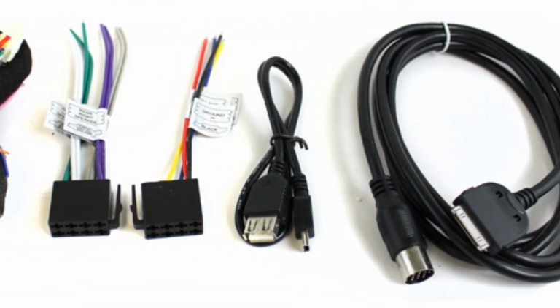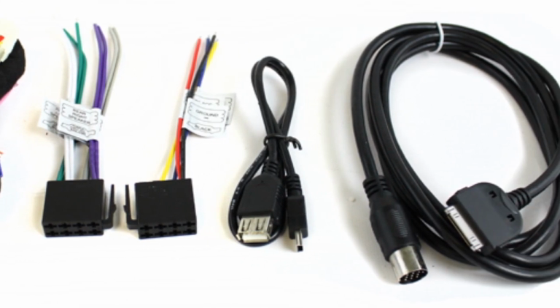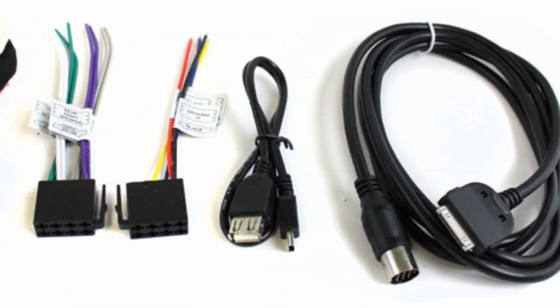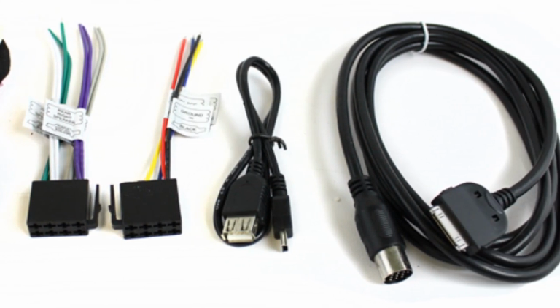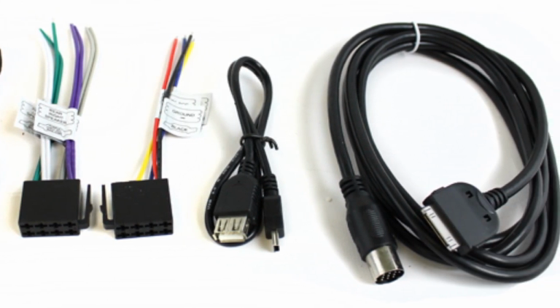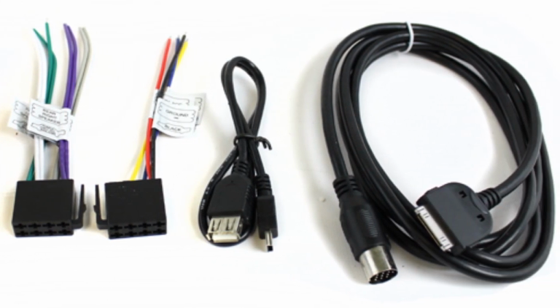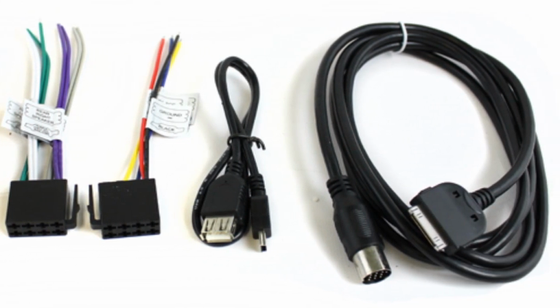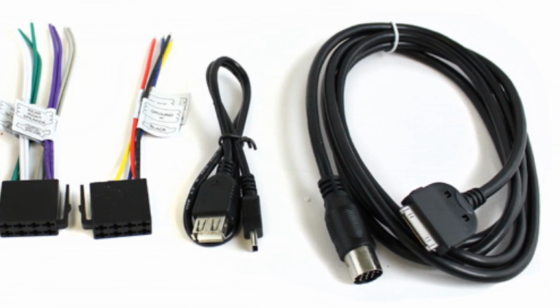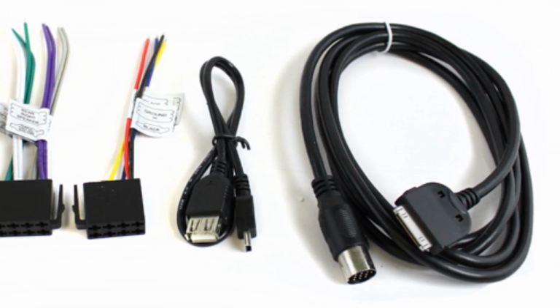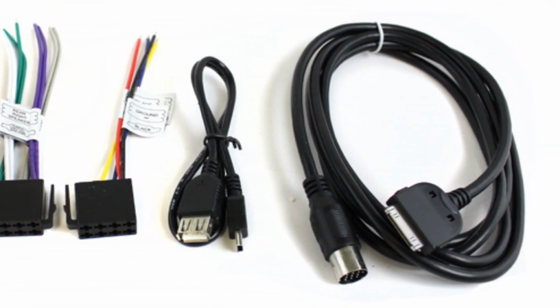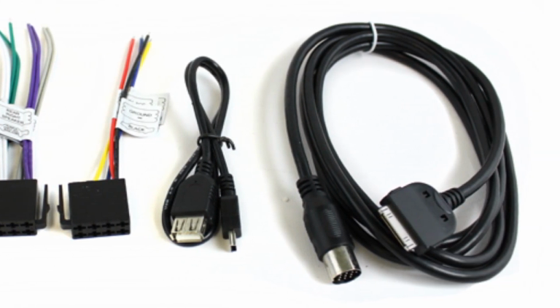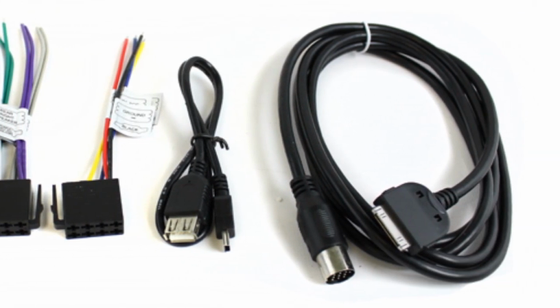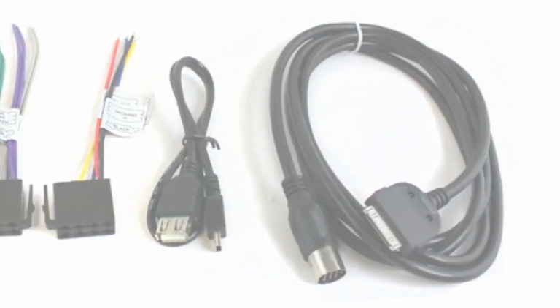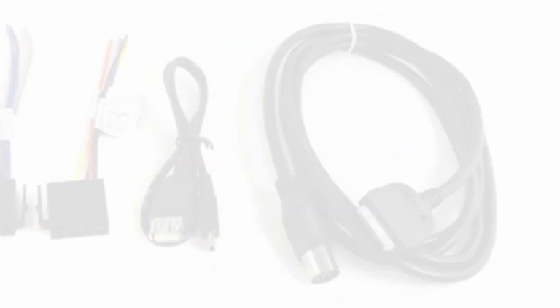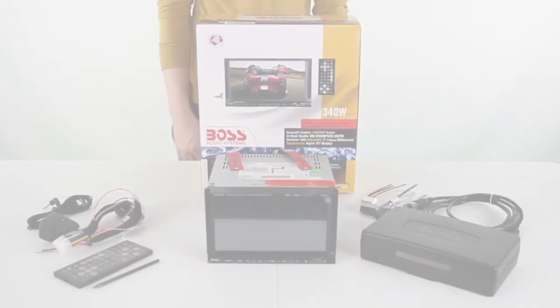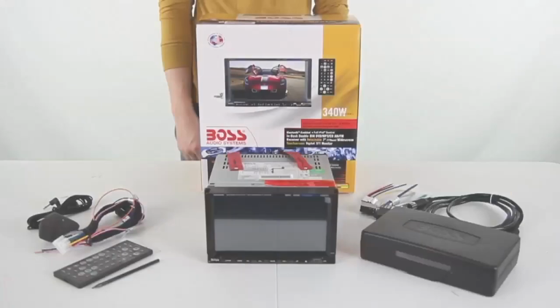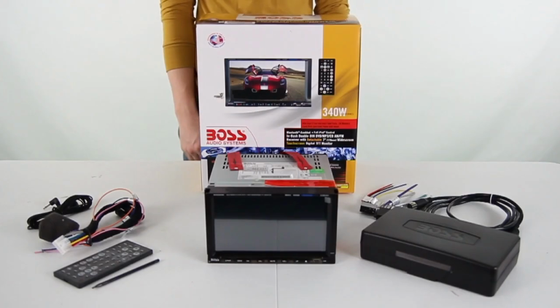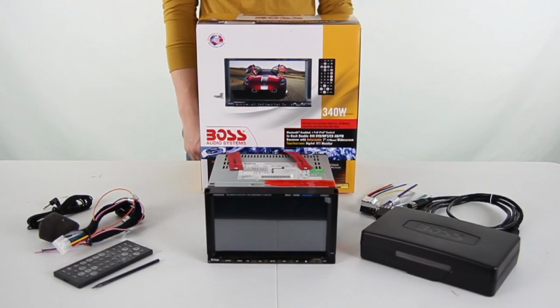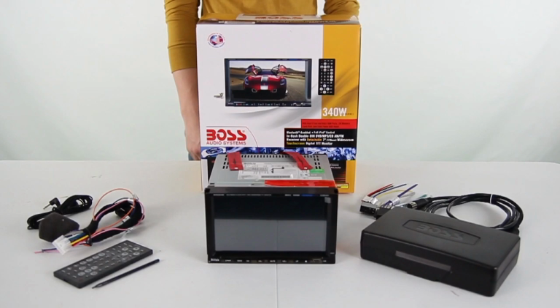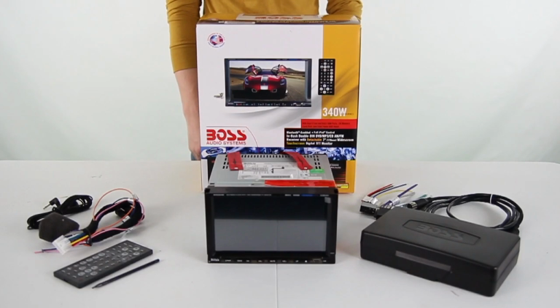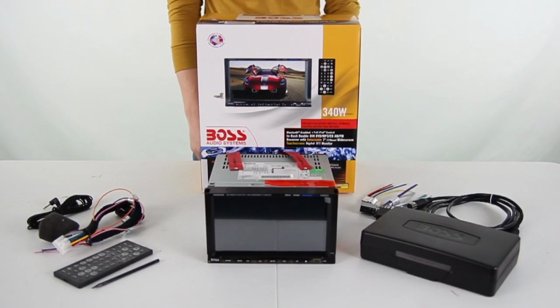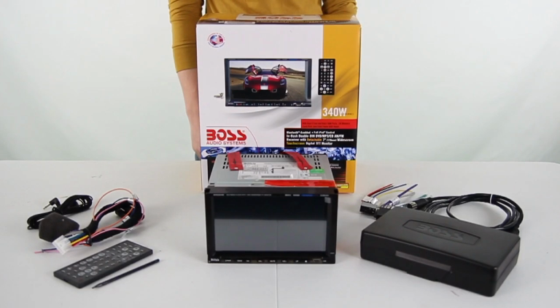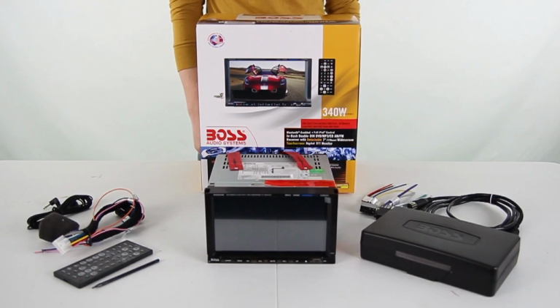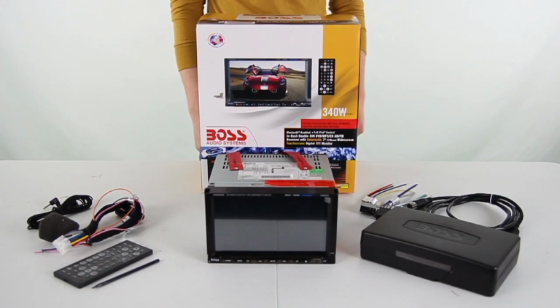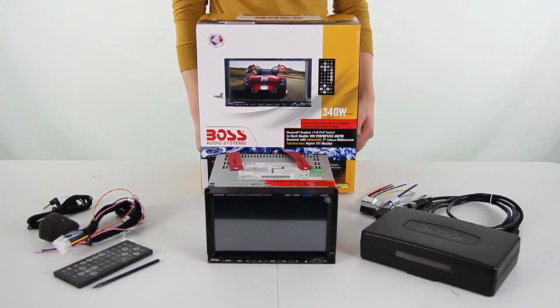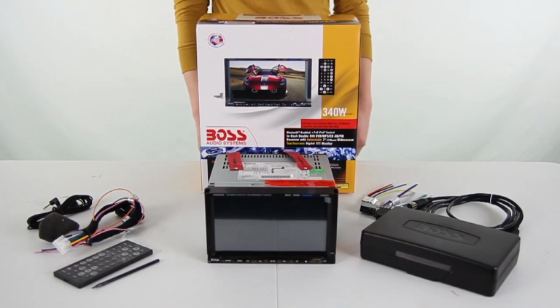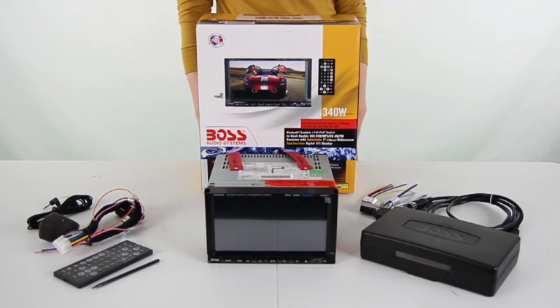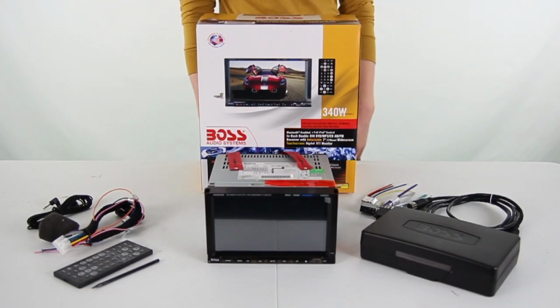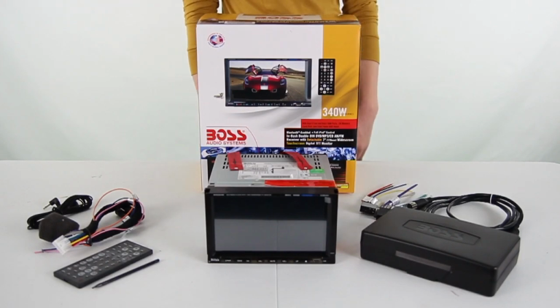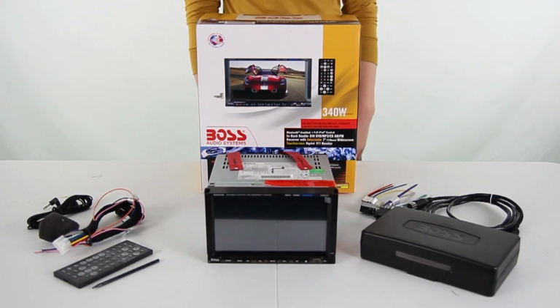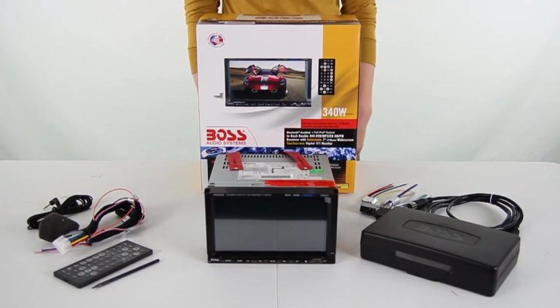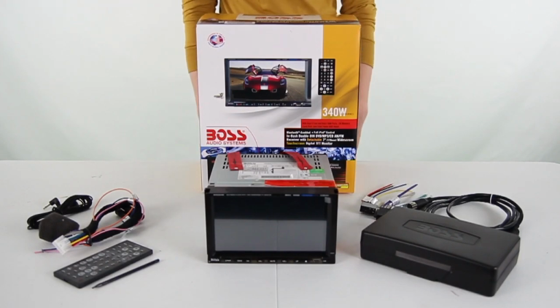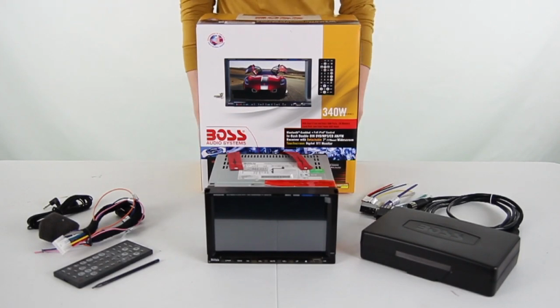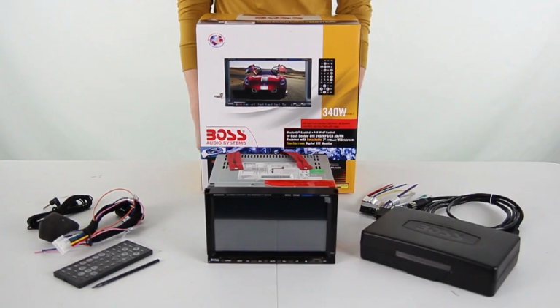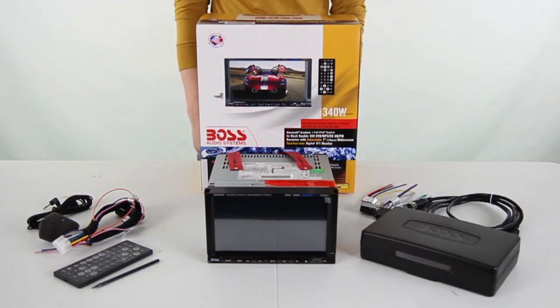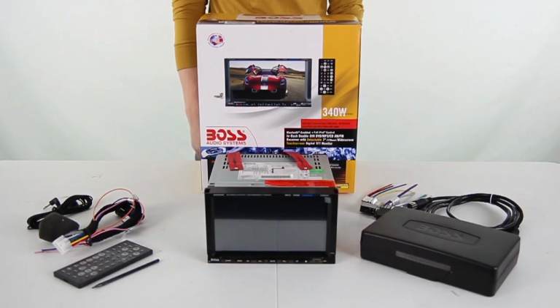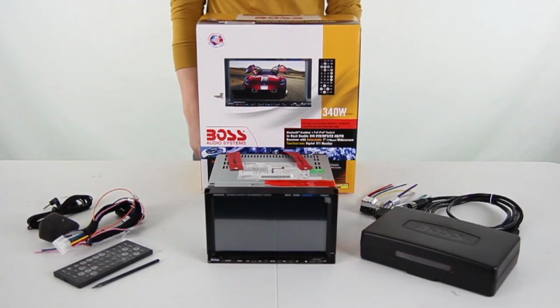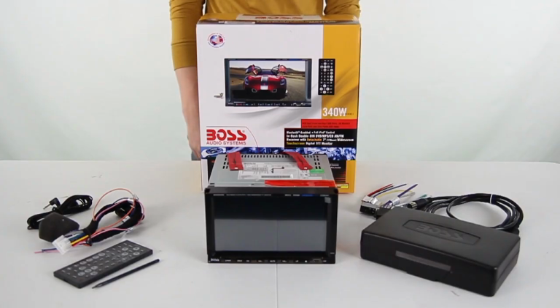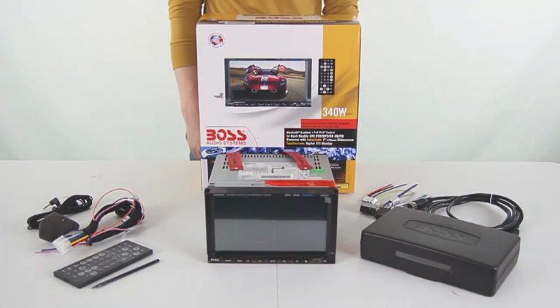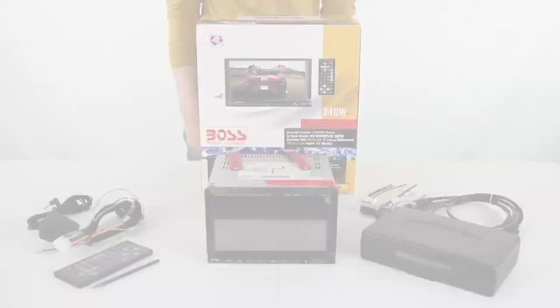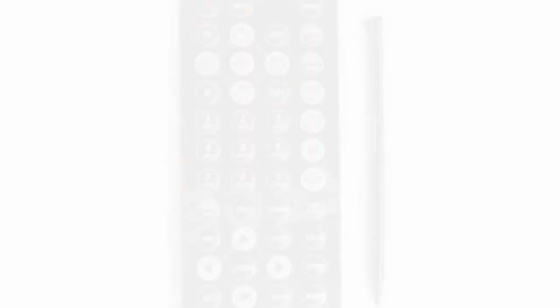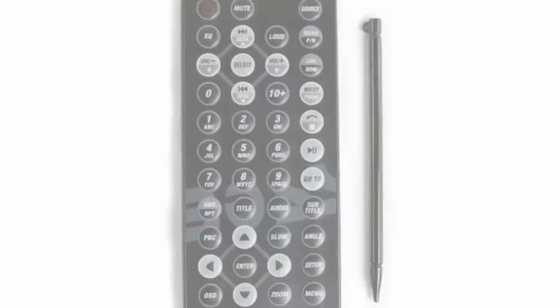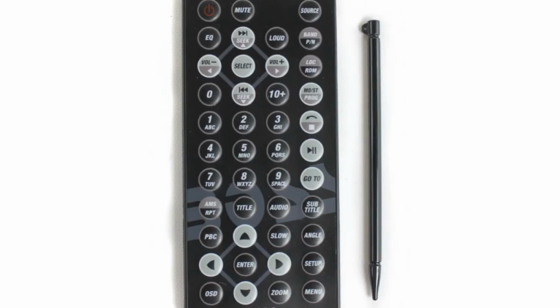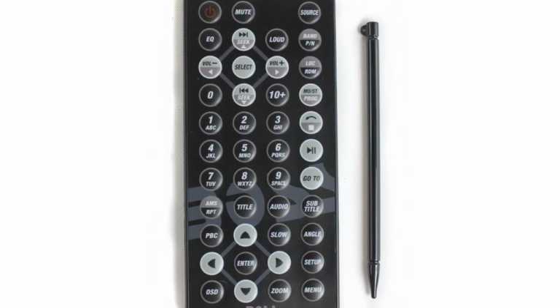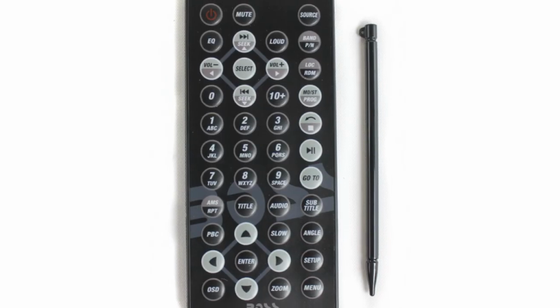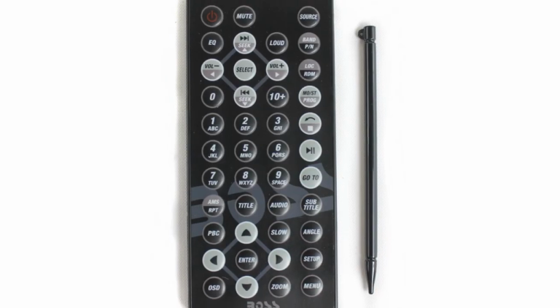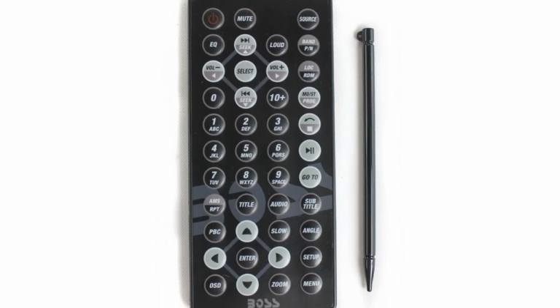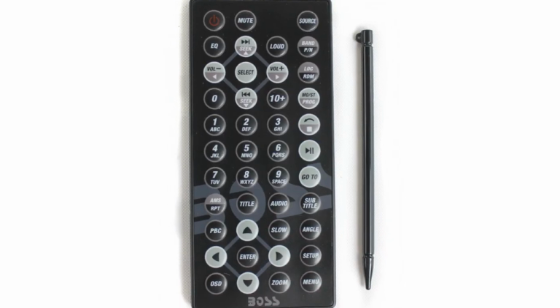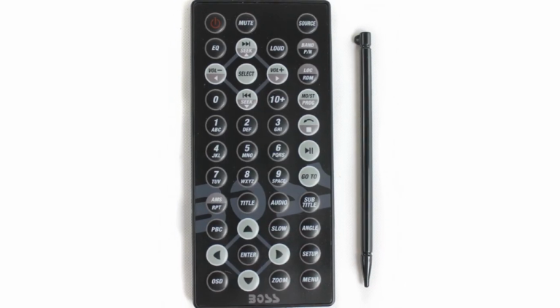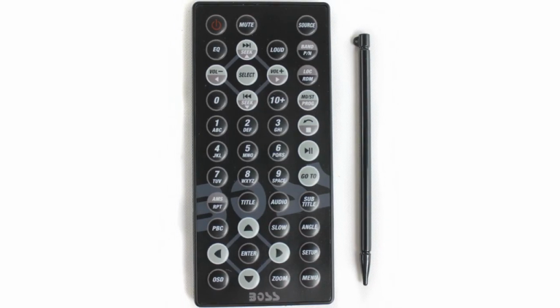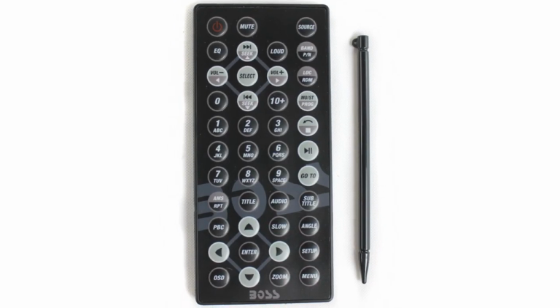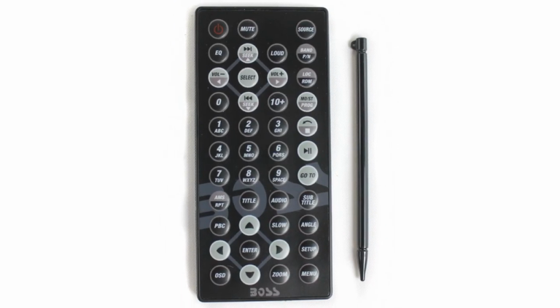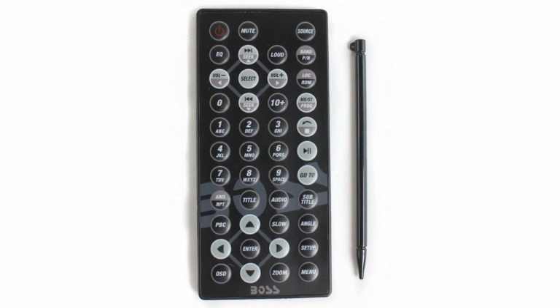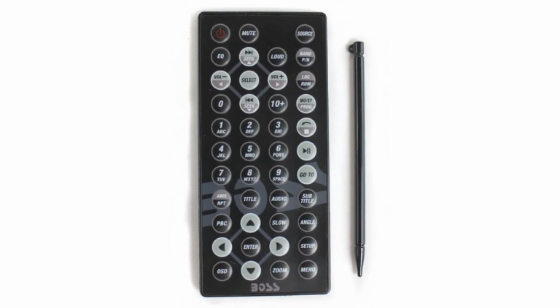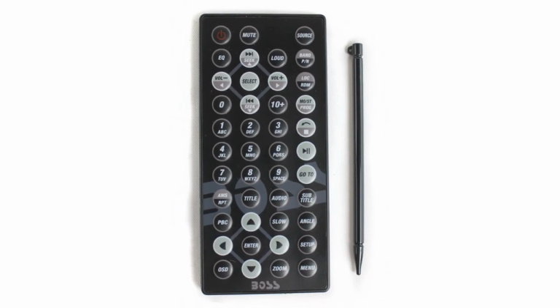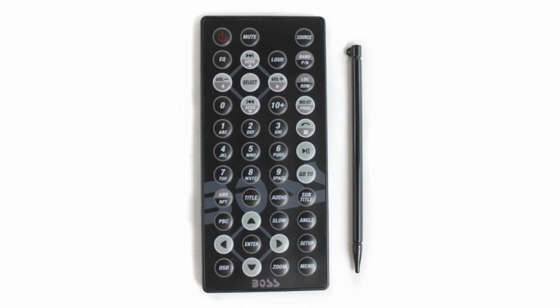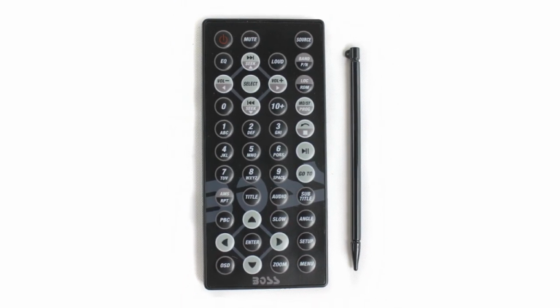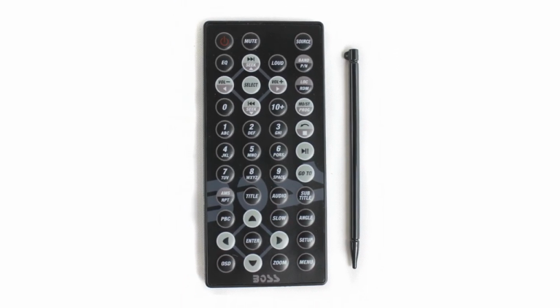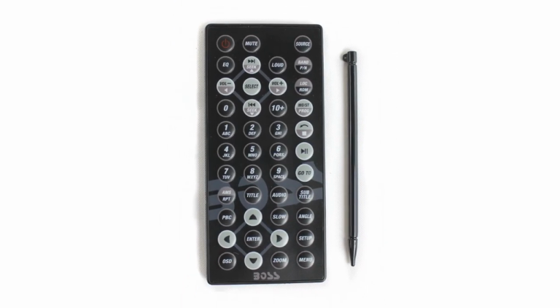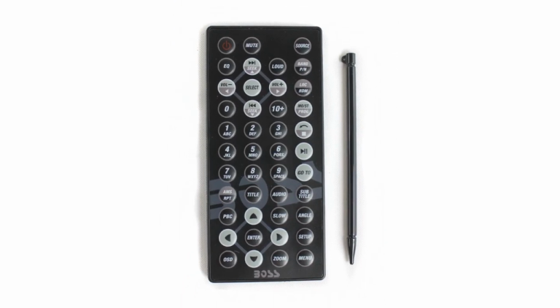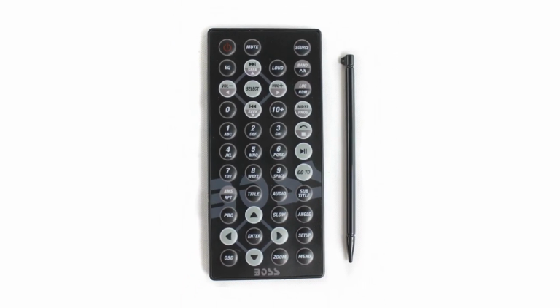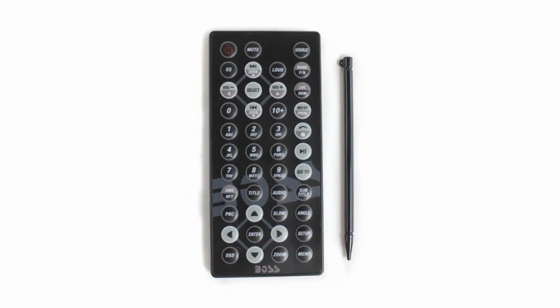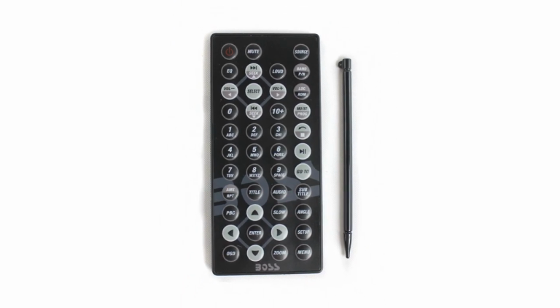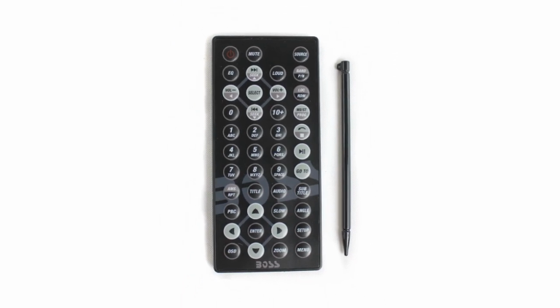This receiver features 30 different station presets, Bluetooth capabilities, and a front panel that's removable. Plus it also comes with a remote control.